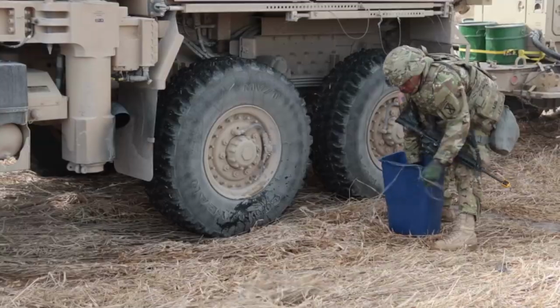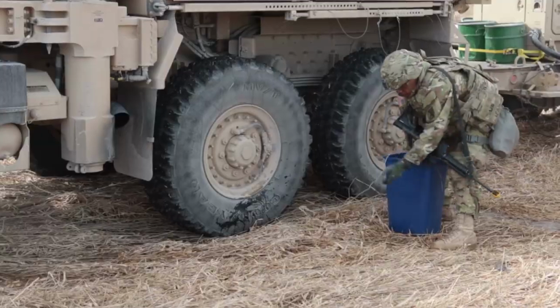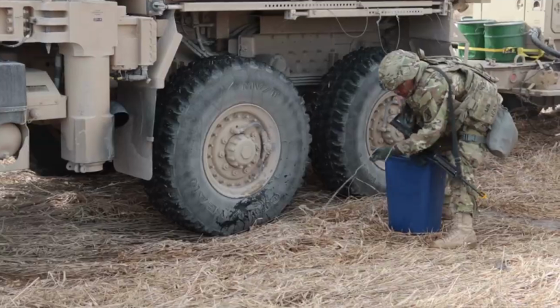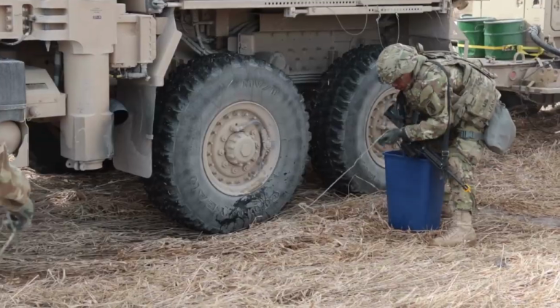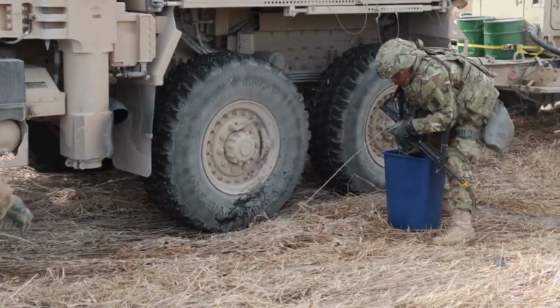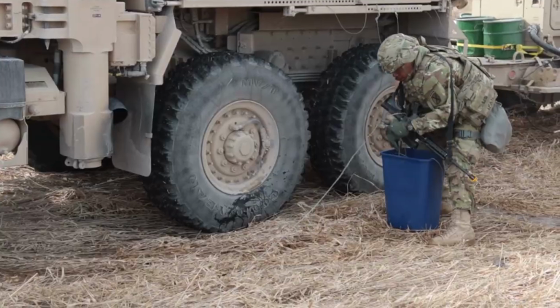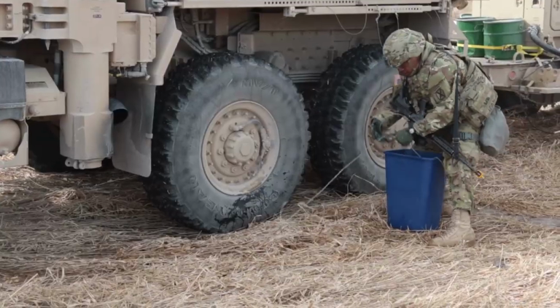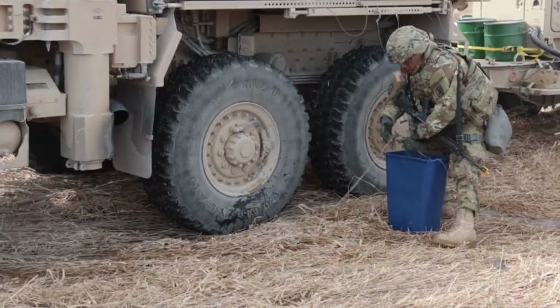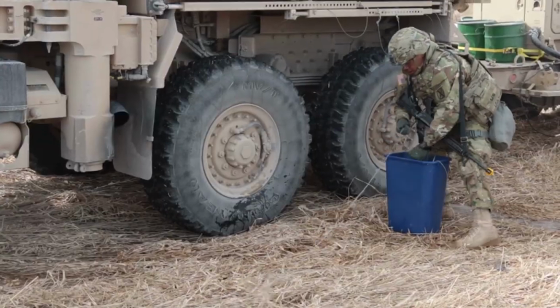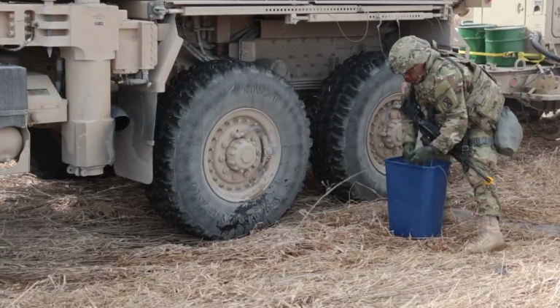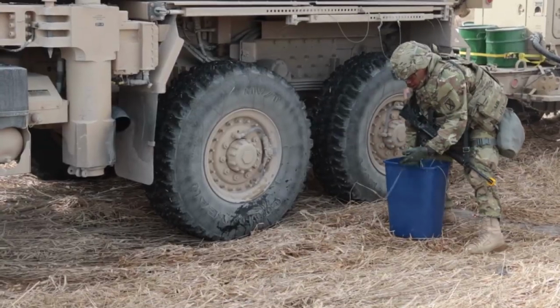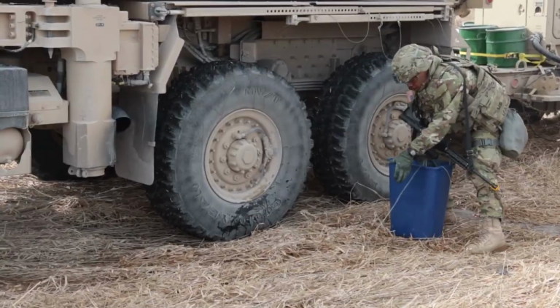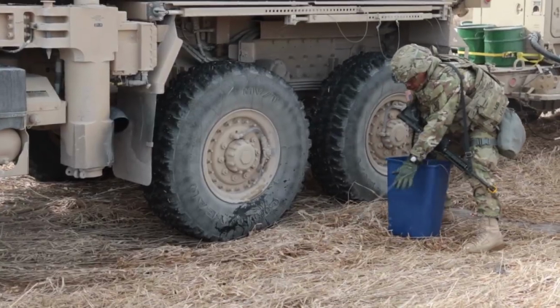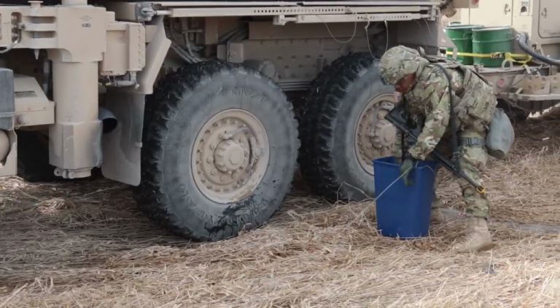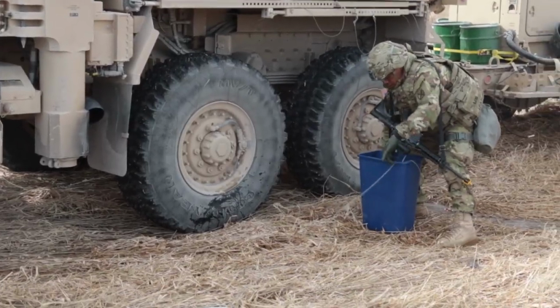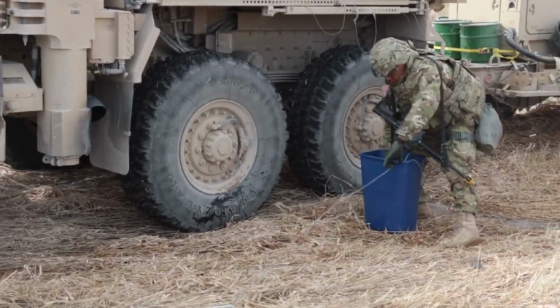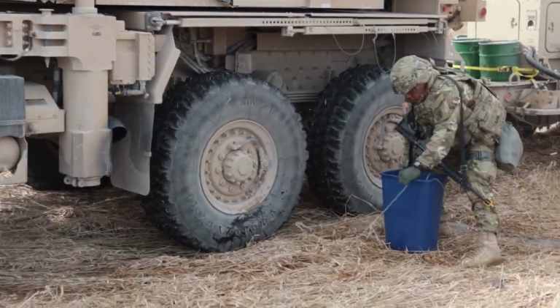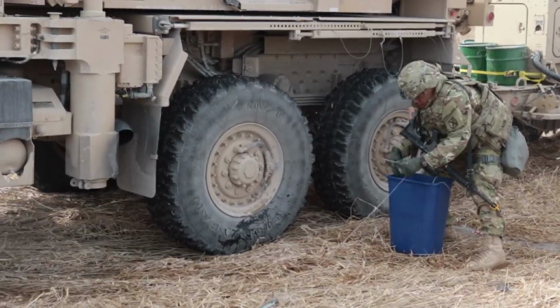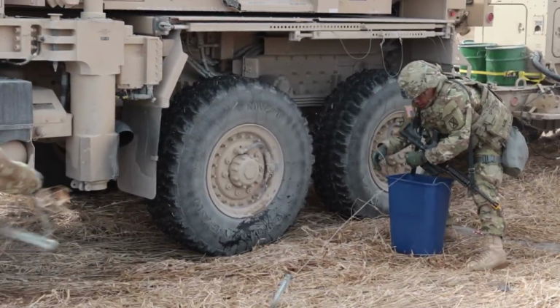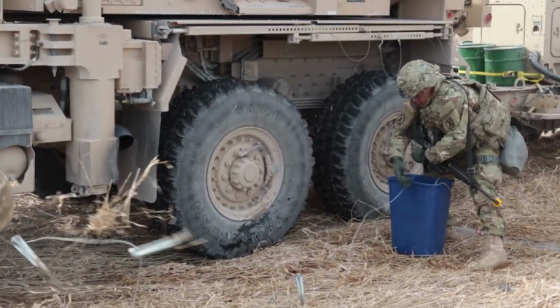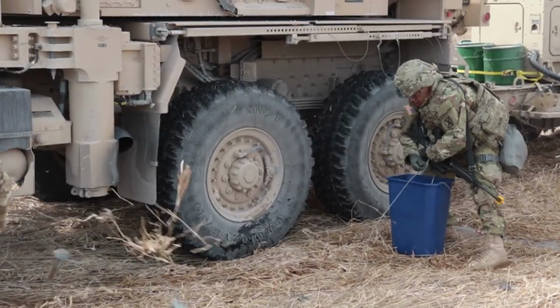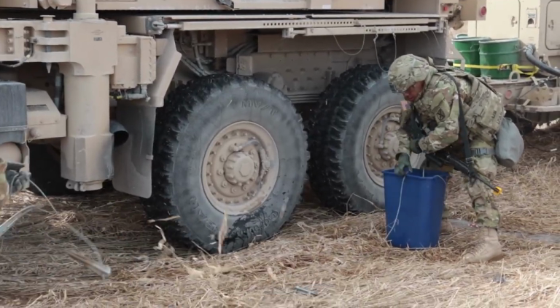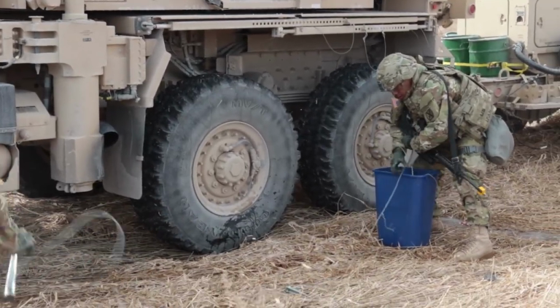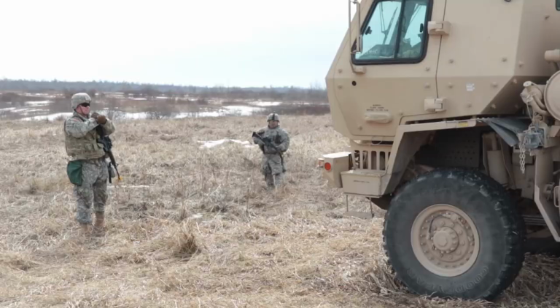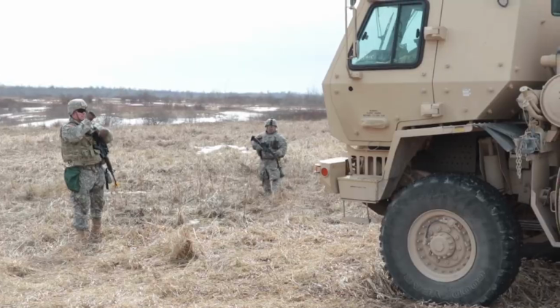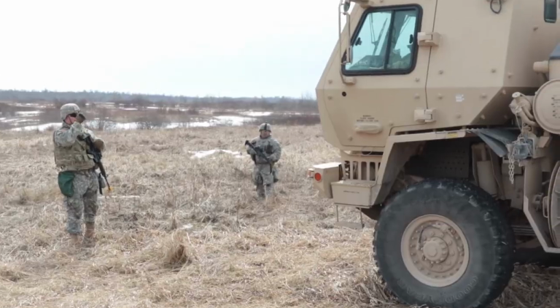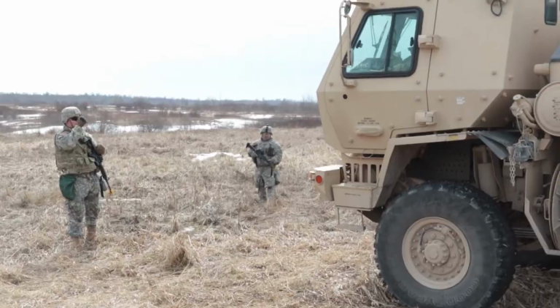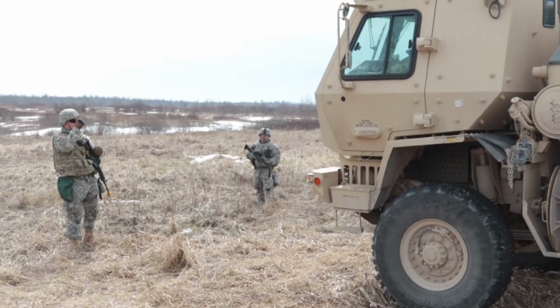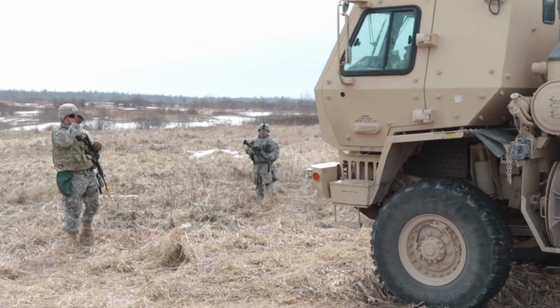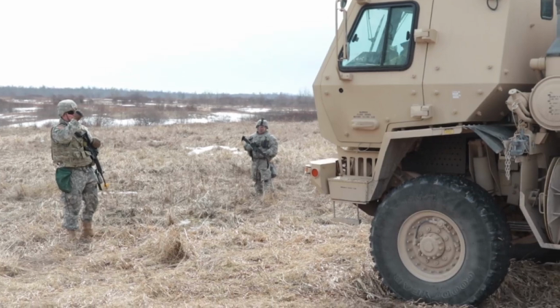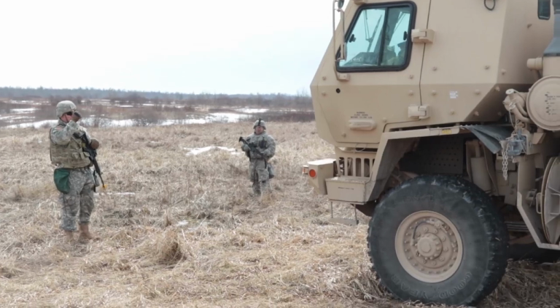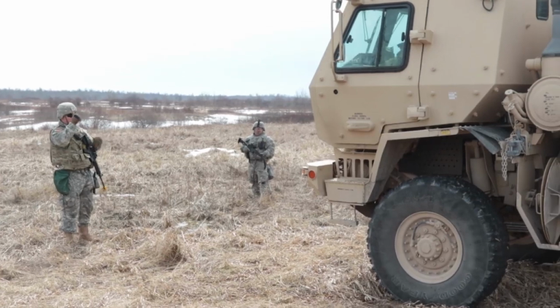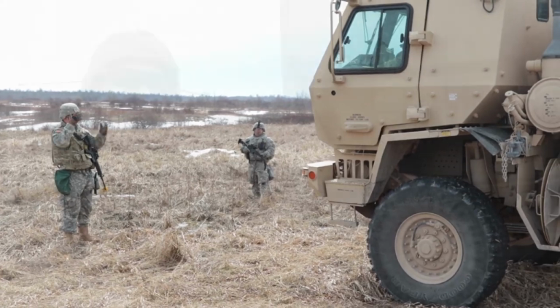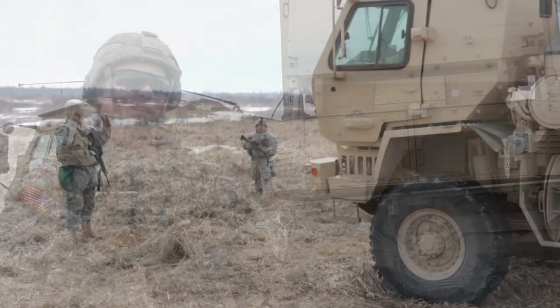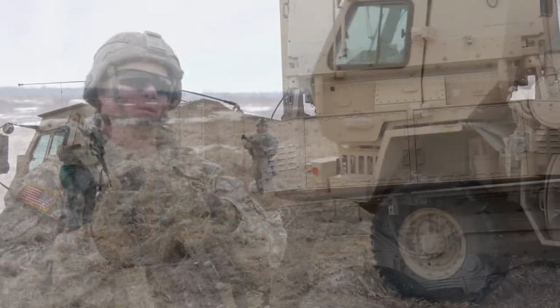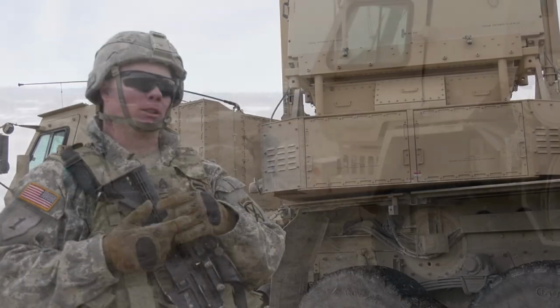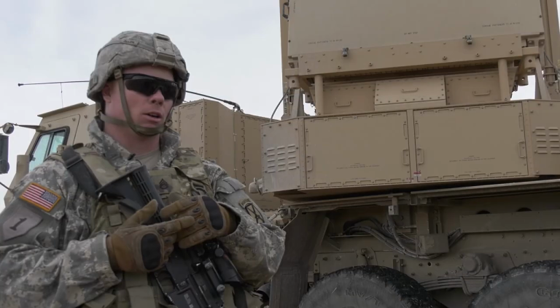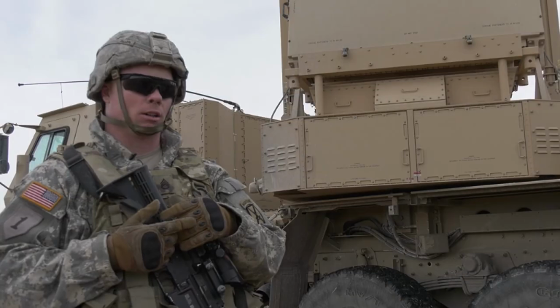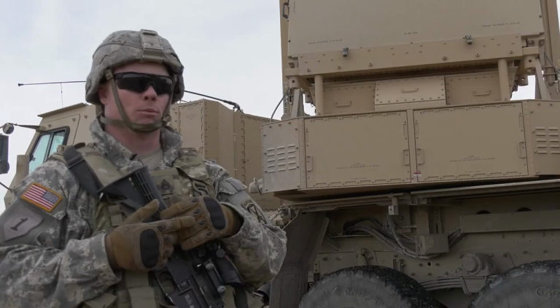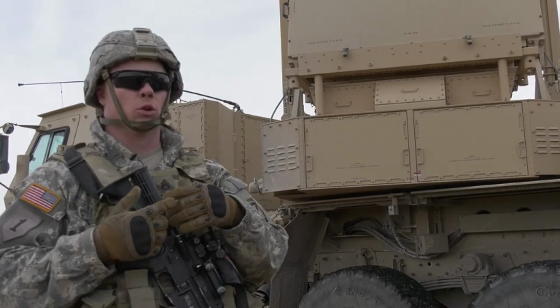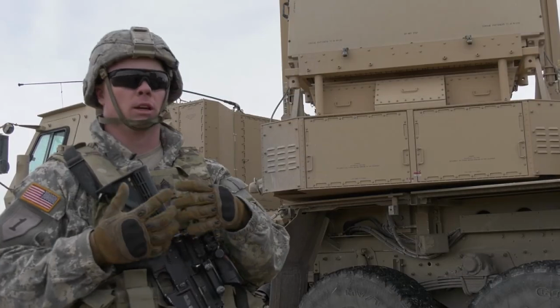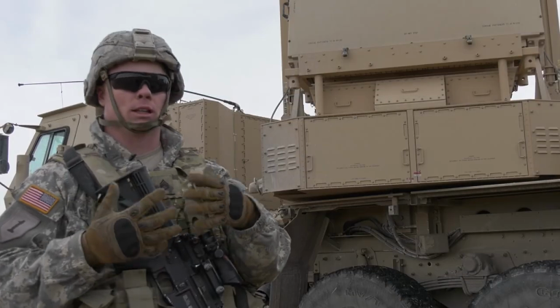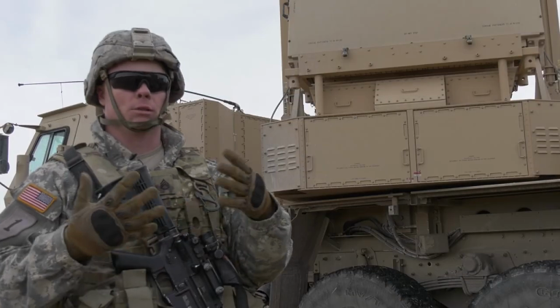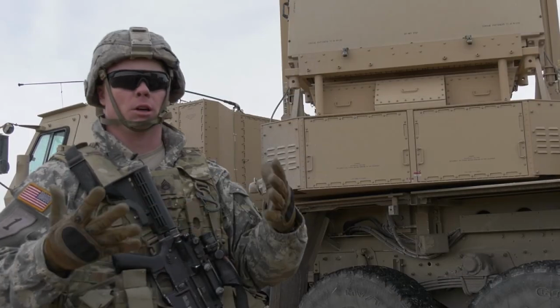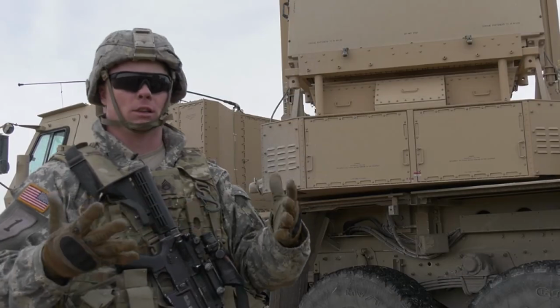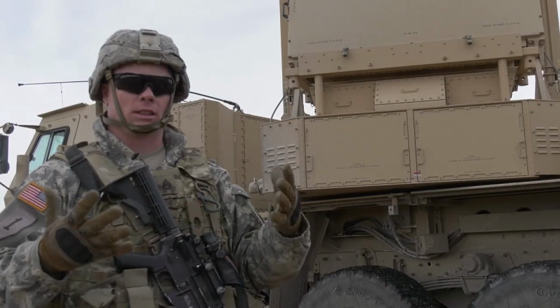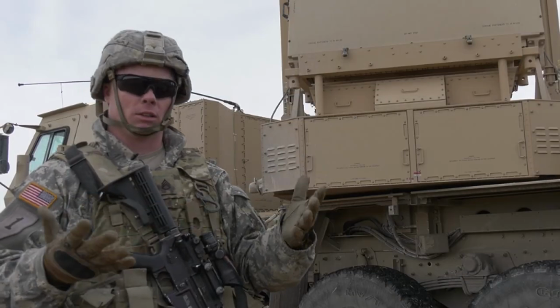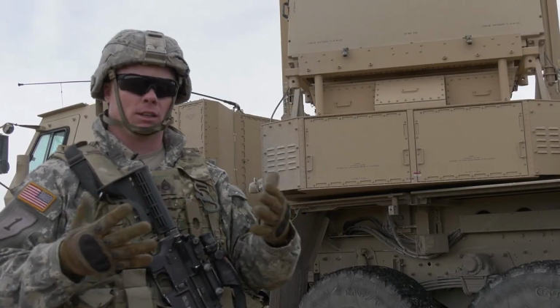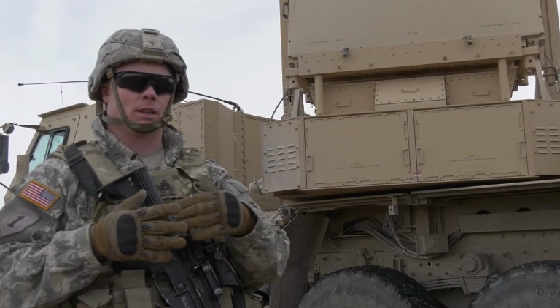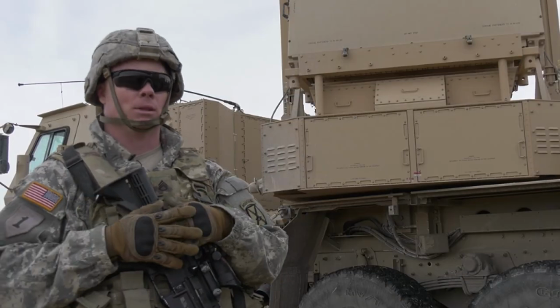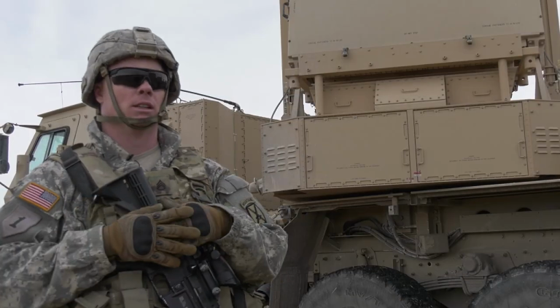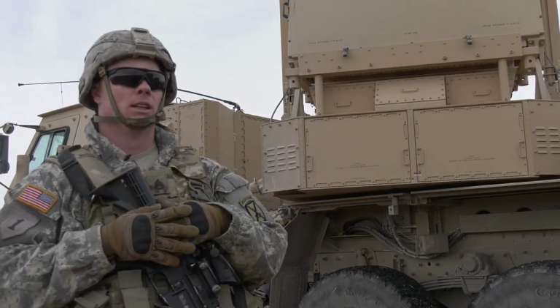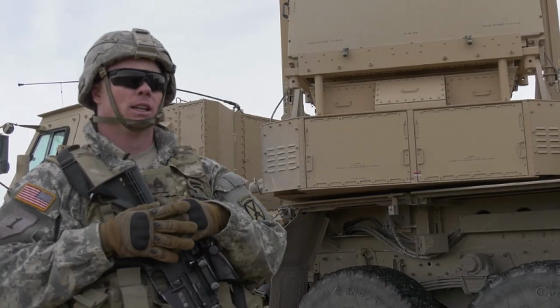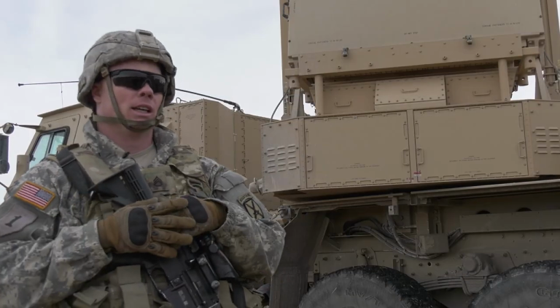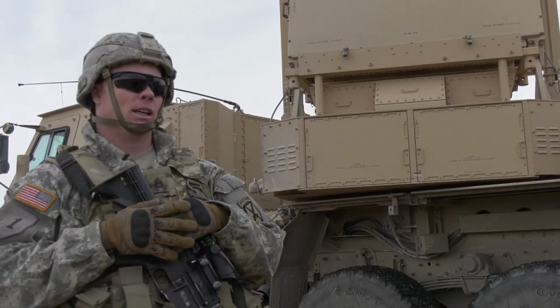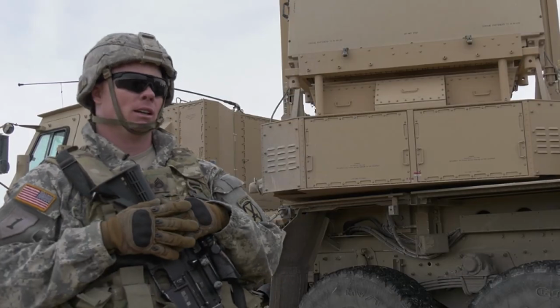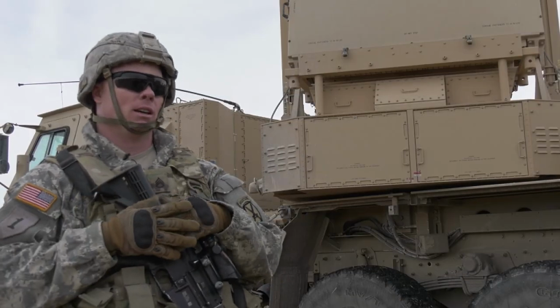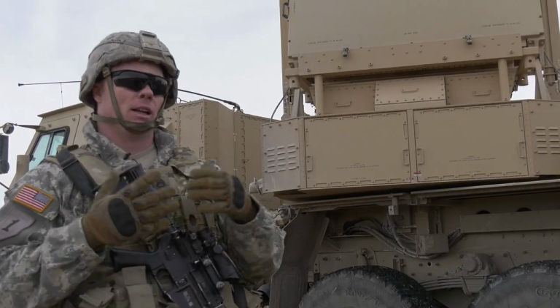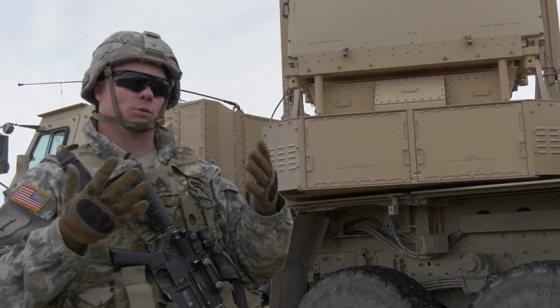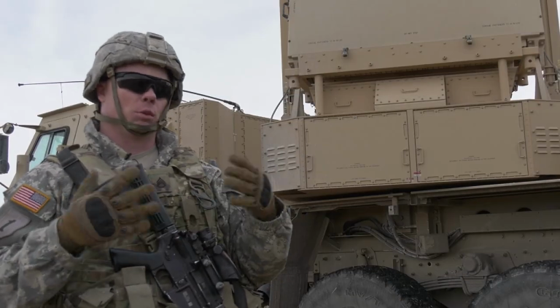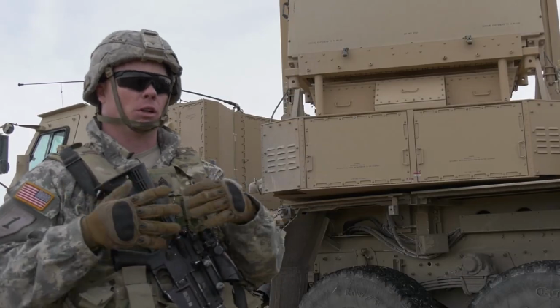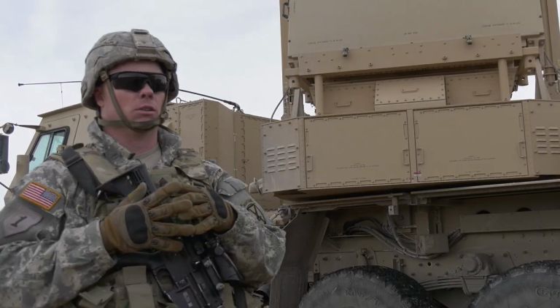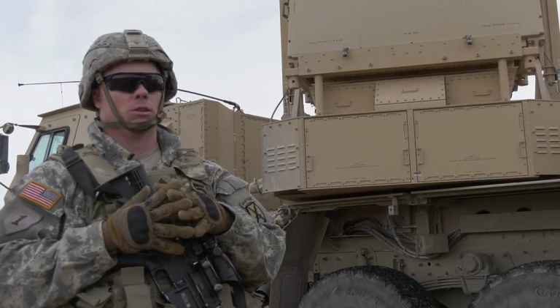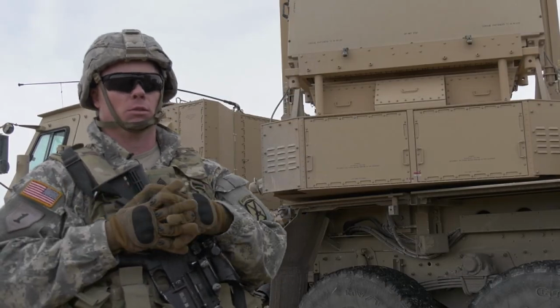It helps everybody work those systems, but also to increase speed. The faster we can get time on target, the more likely we are to kill the enemy — and that's what we're here to do.